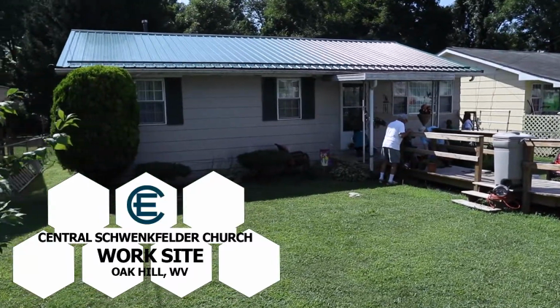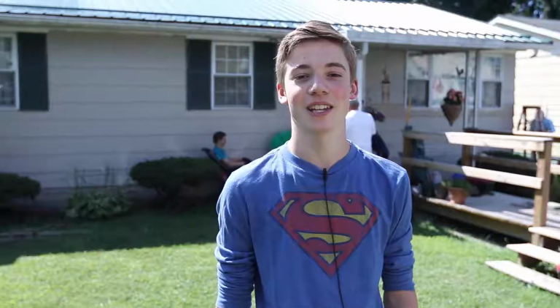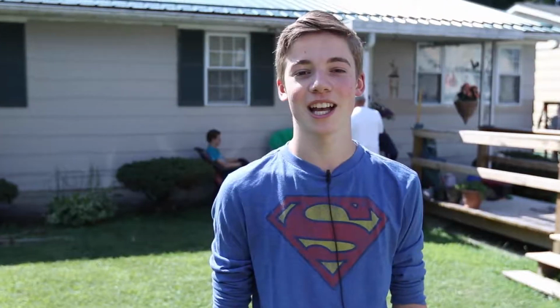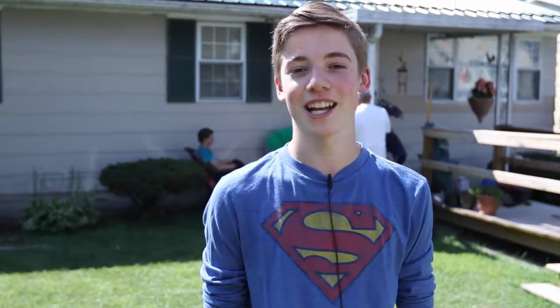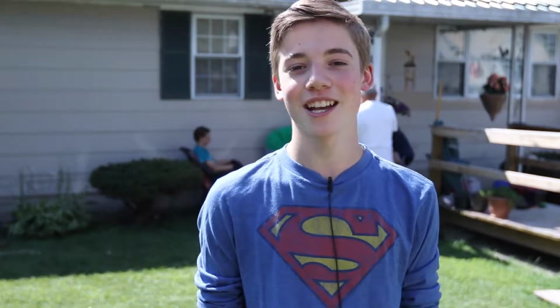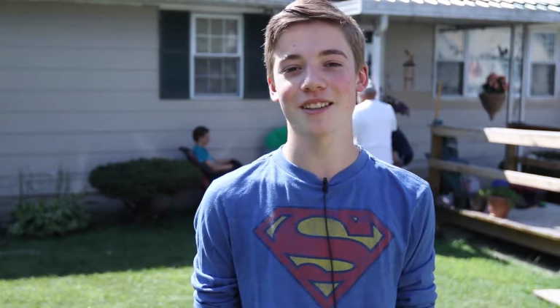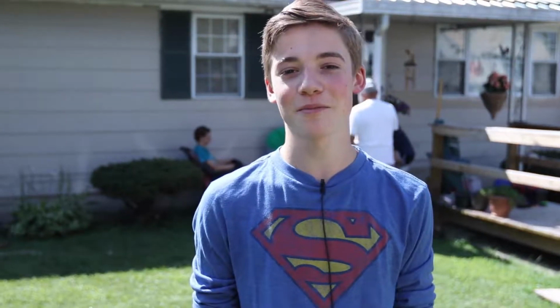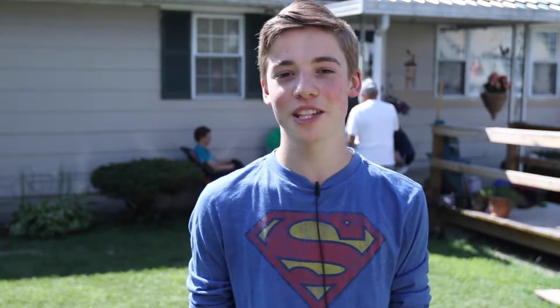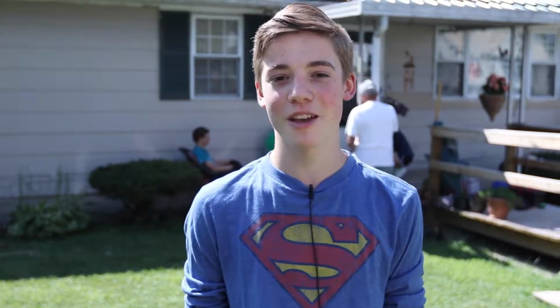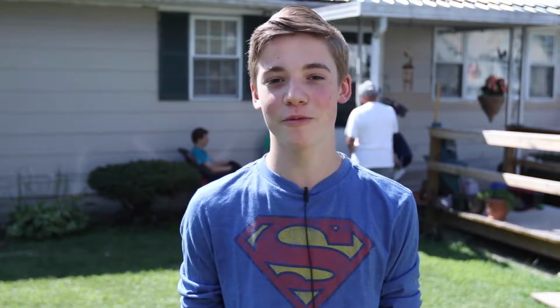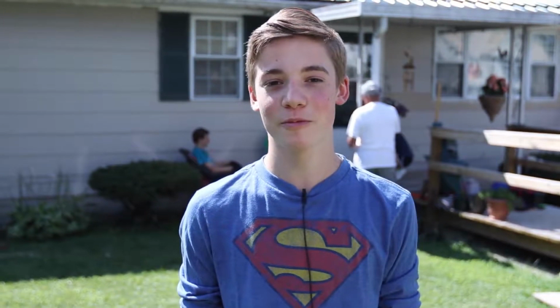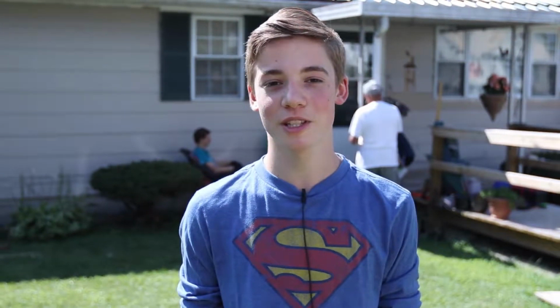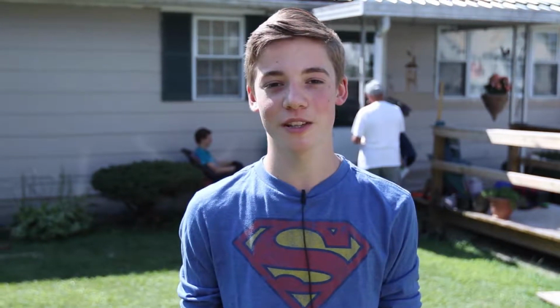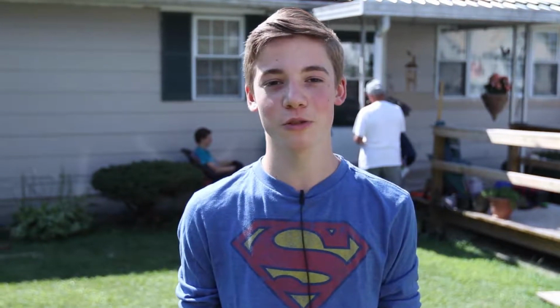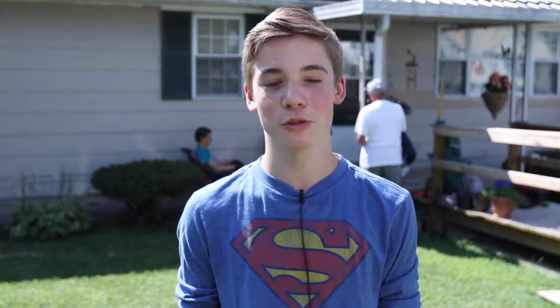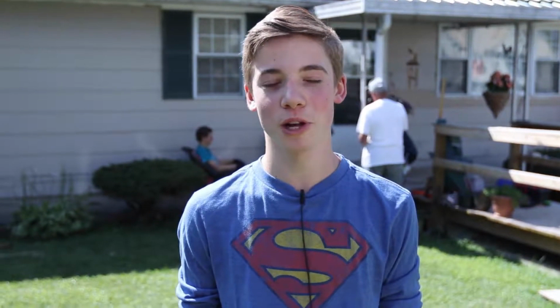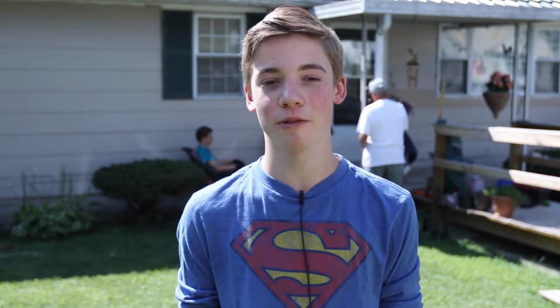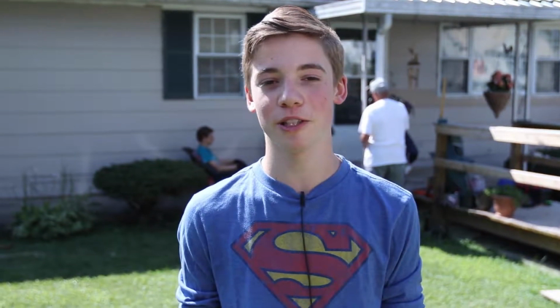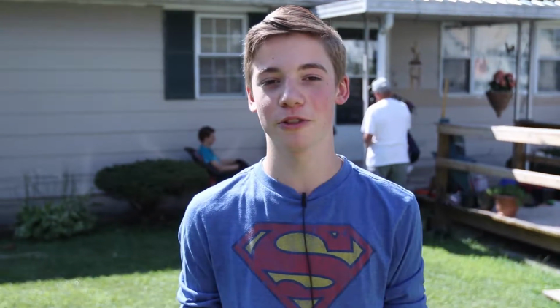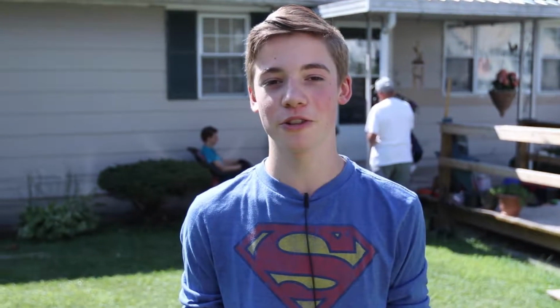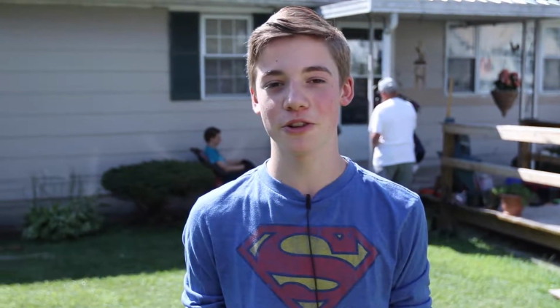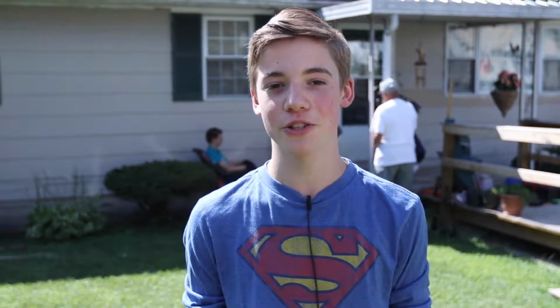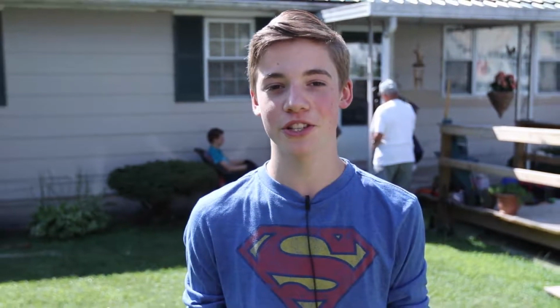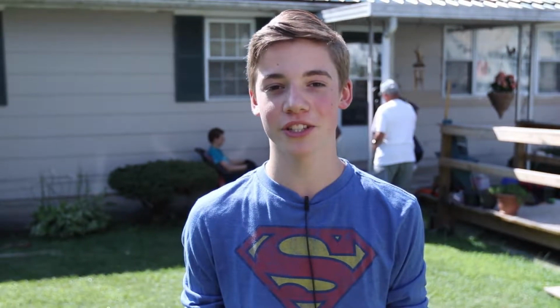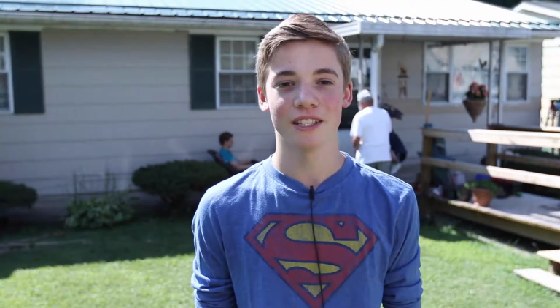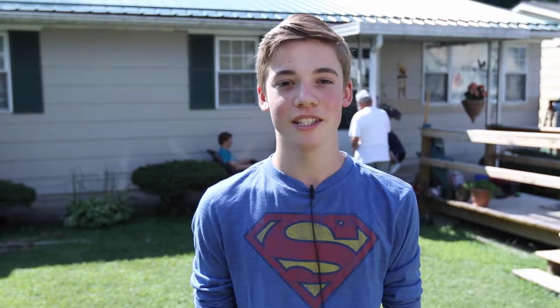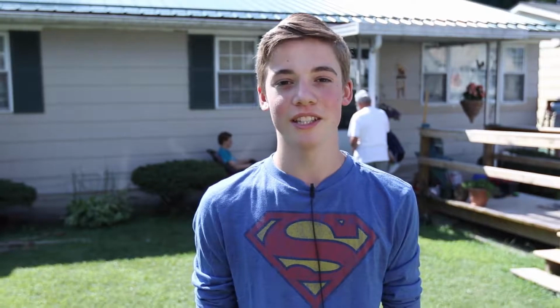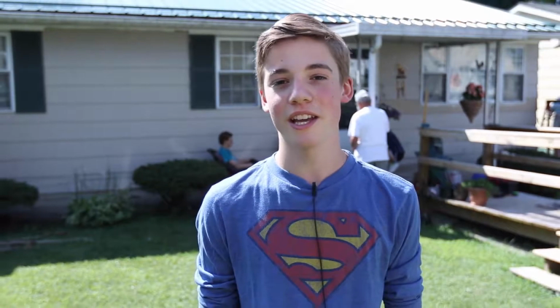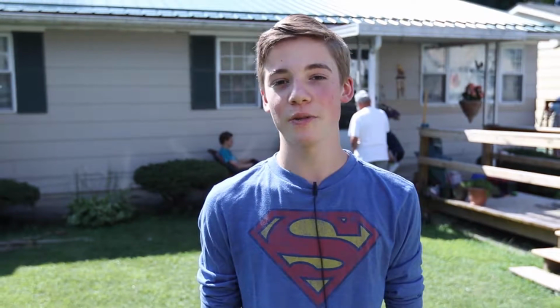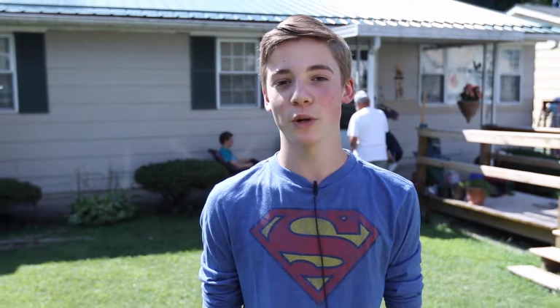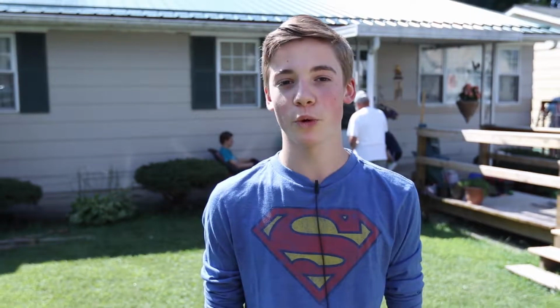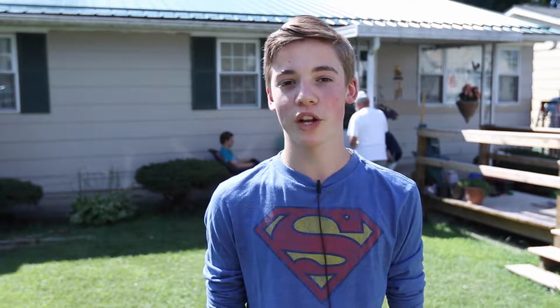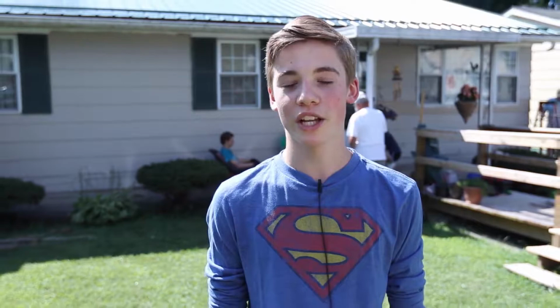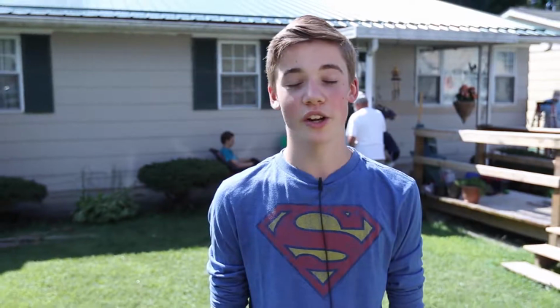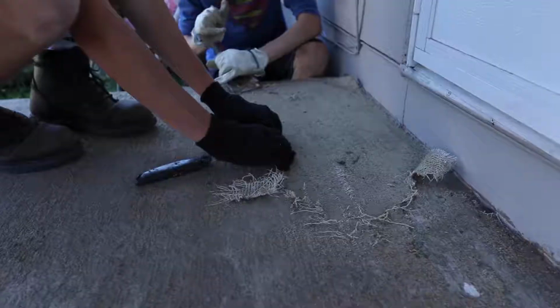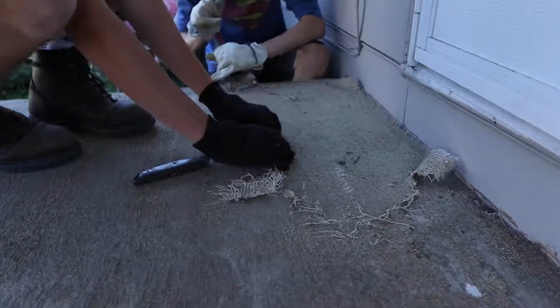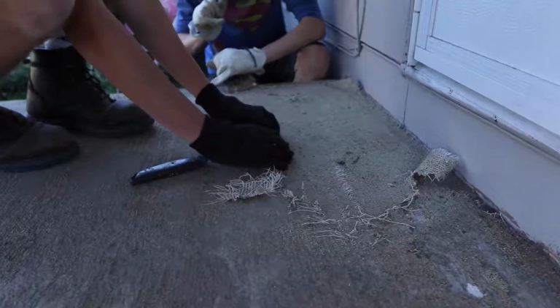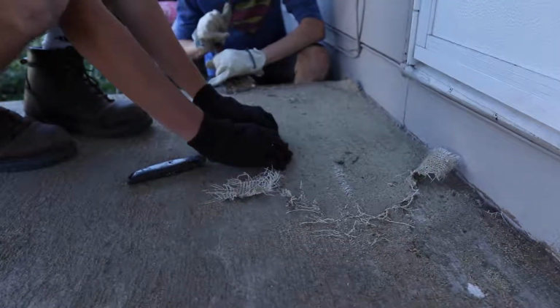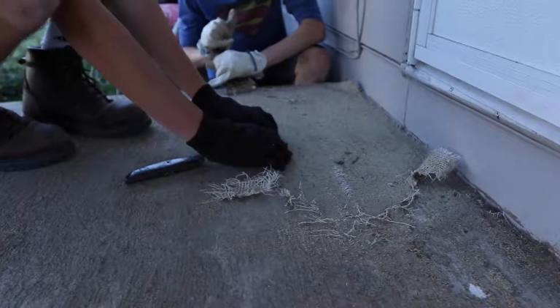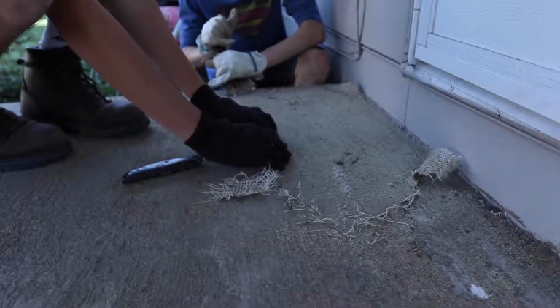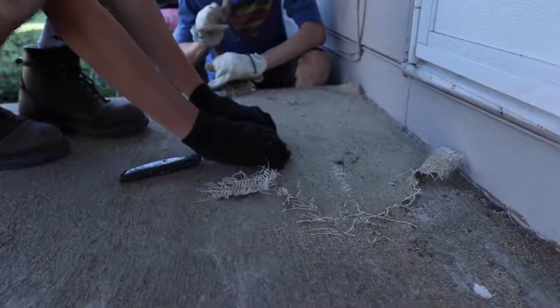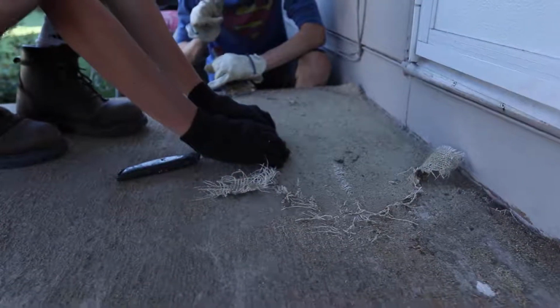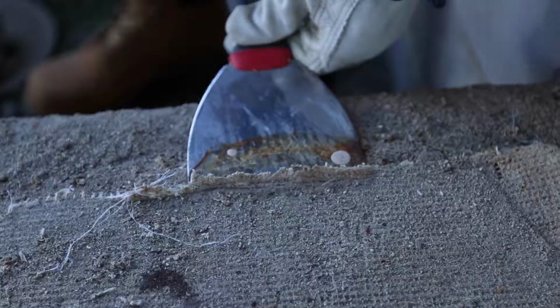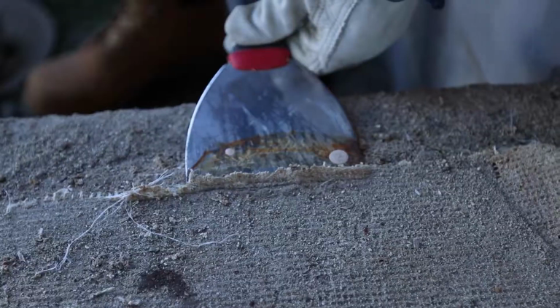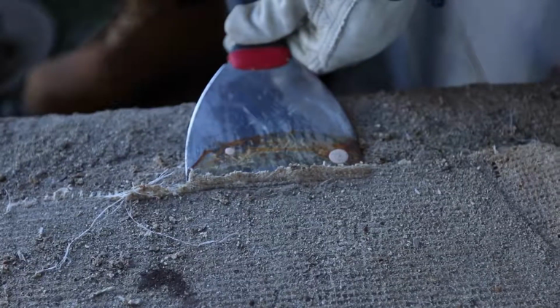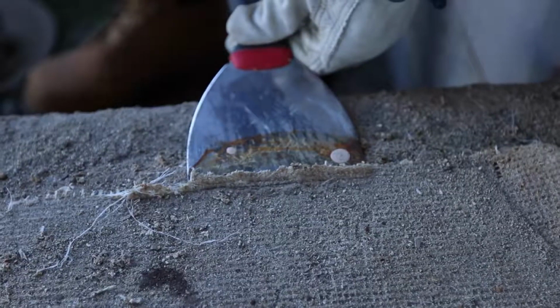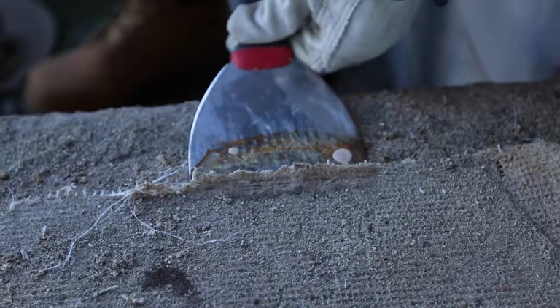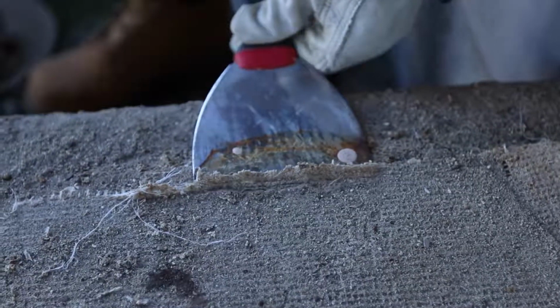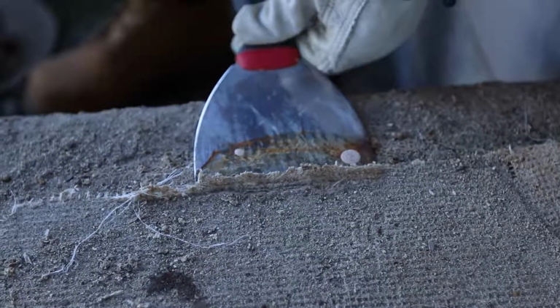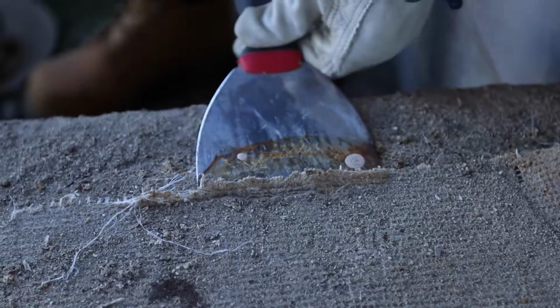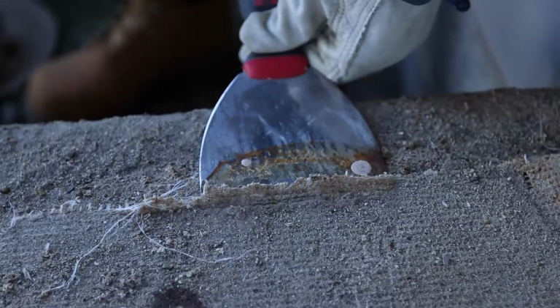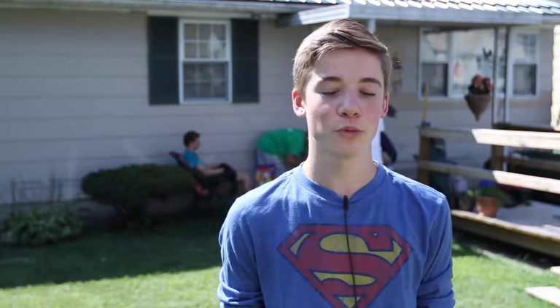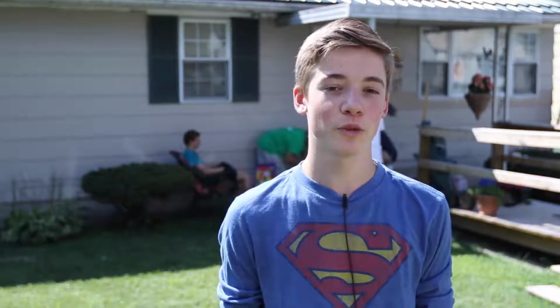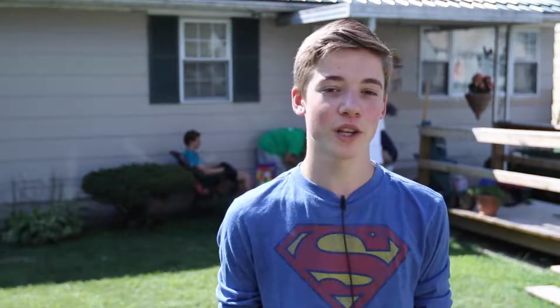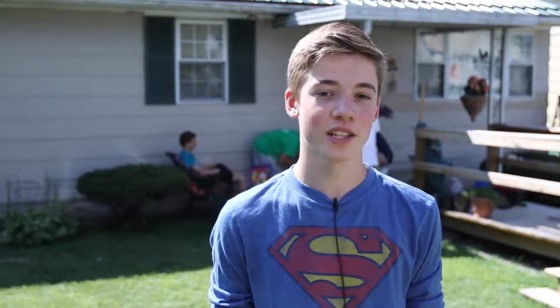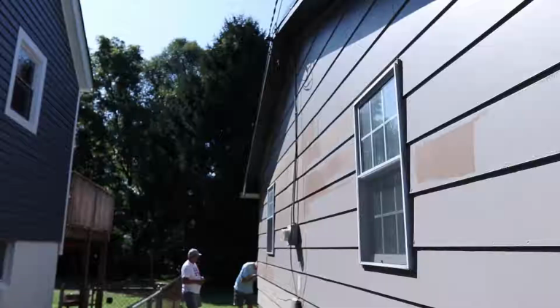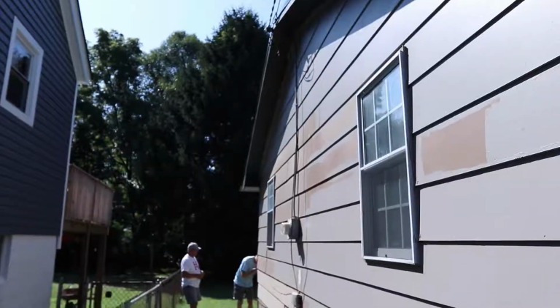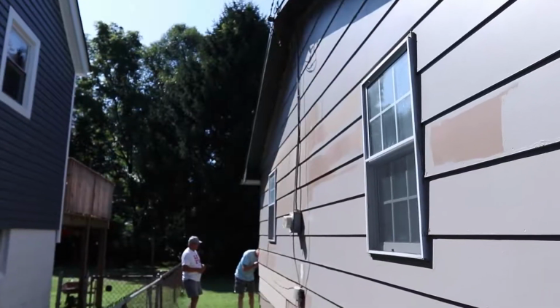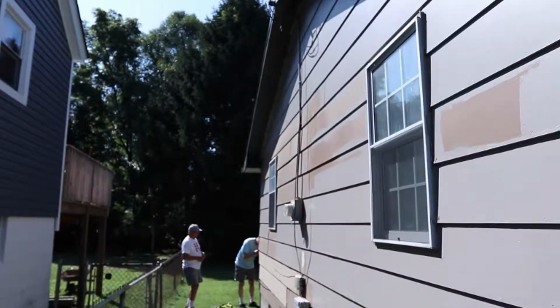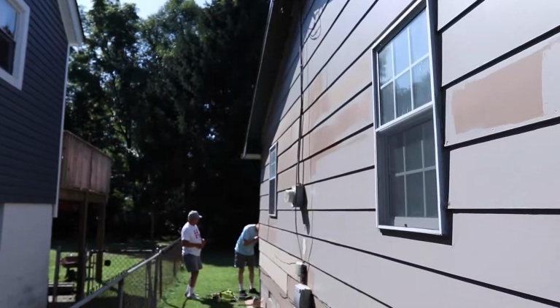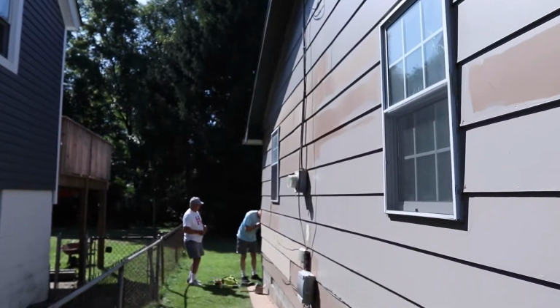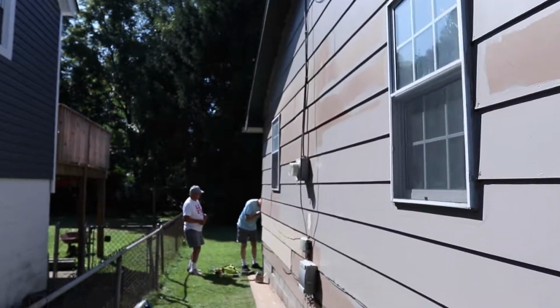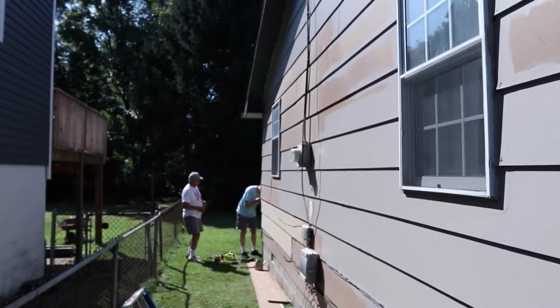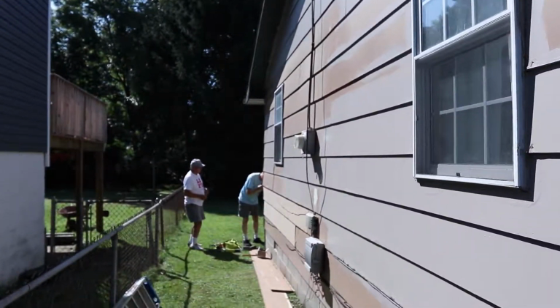I'm Sam from Central Schwenkfelder Church. Today we're working on cutting out the carpet from the porch and we're fixing some siding pieces.